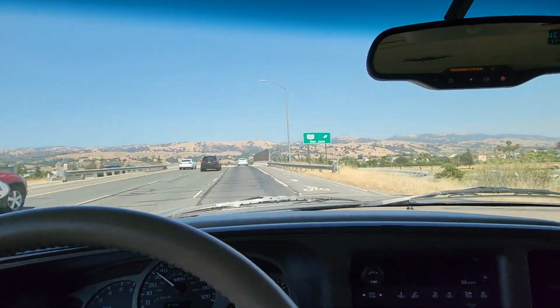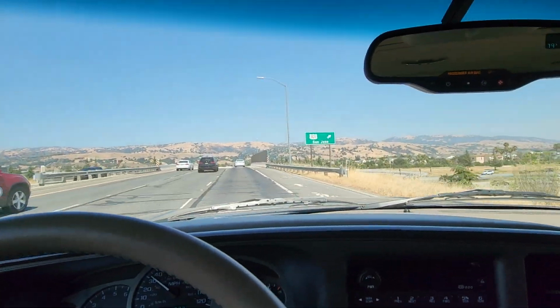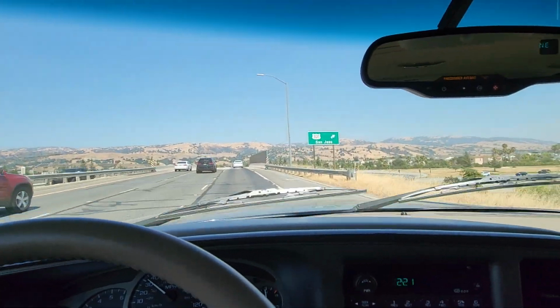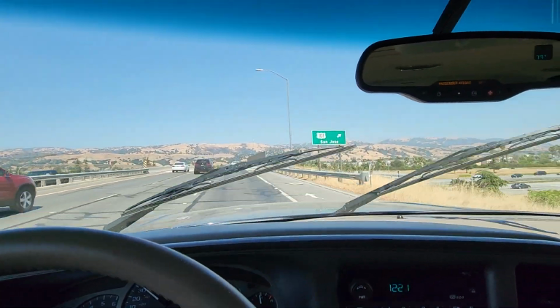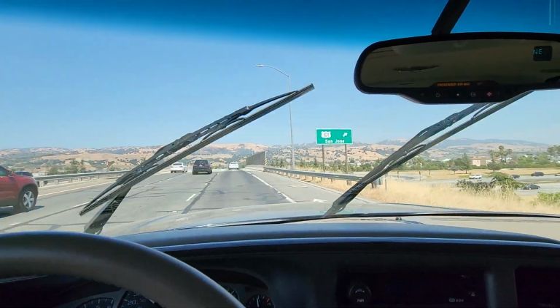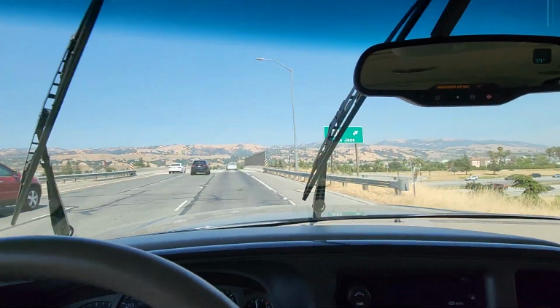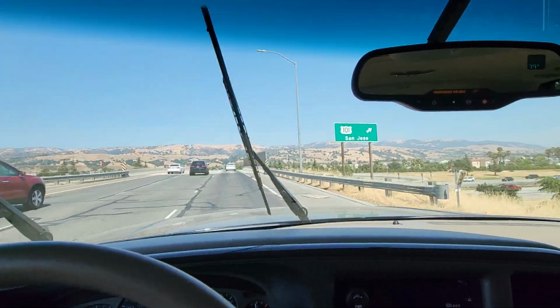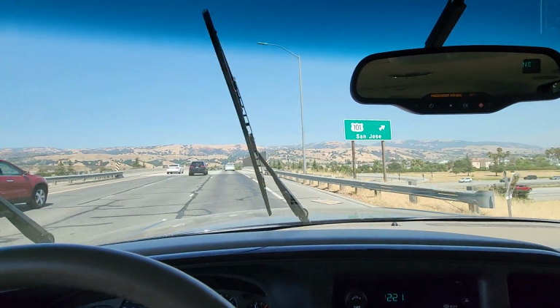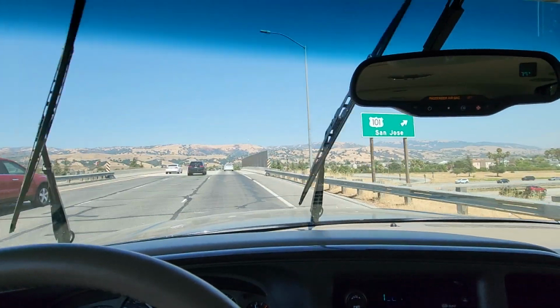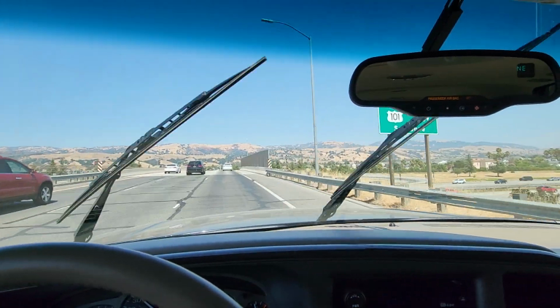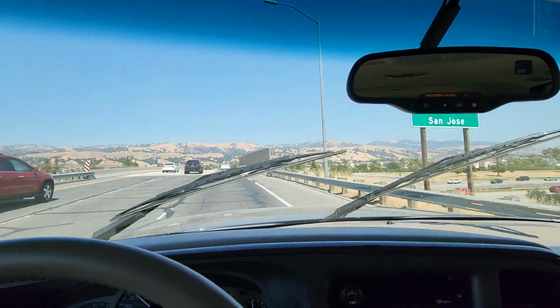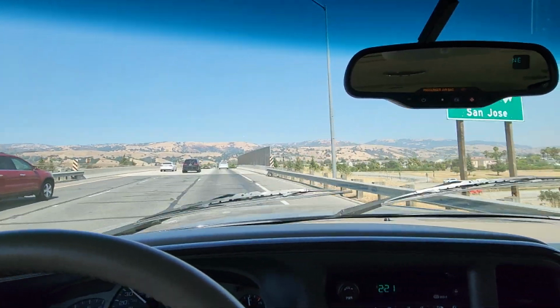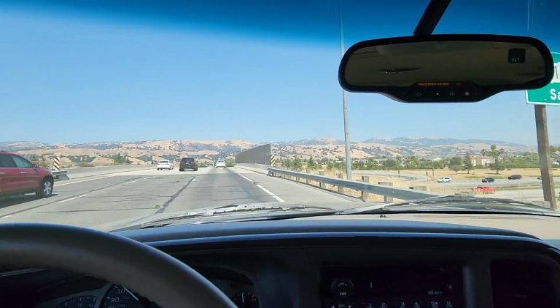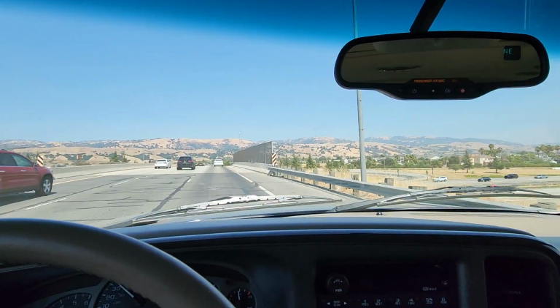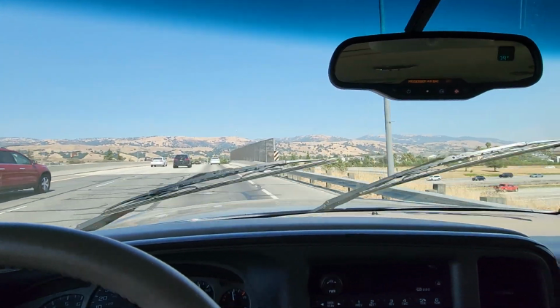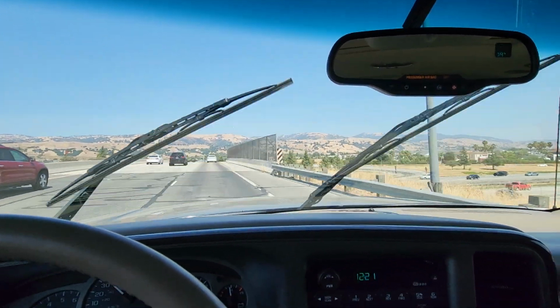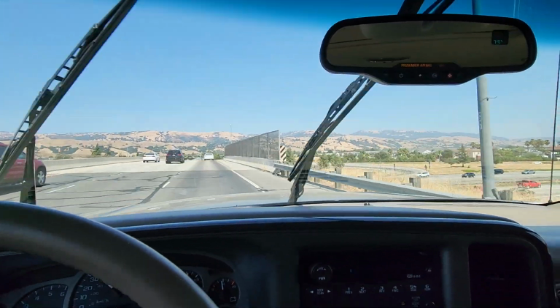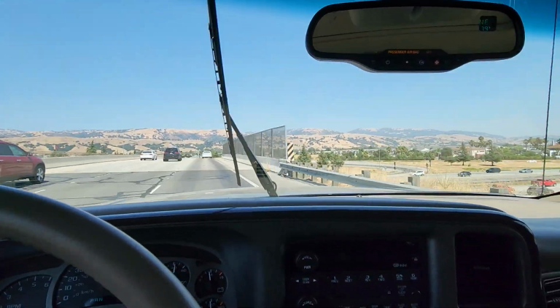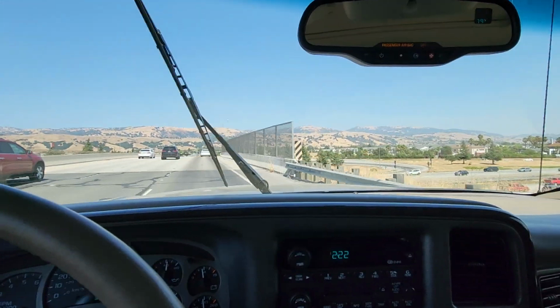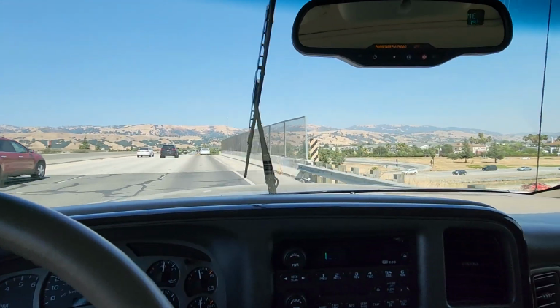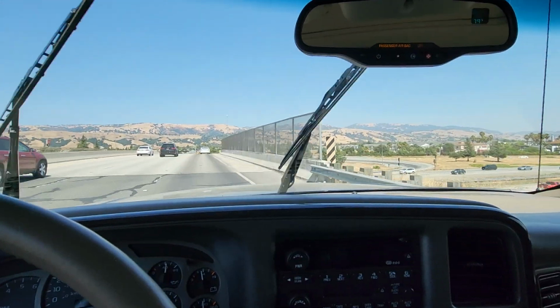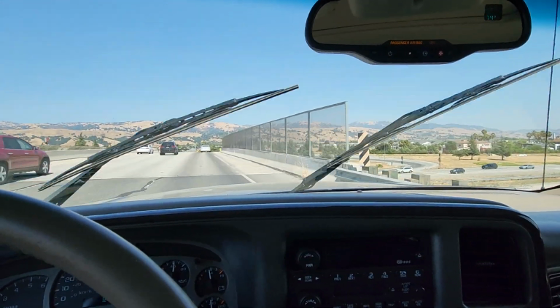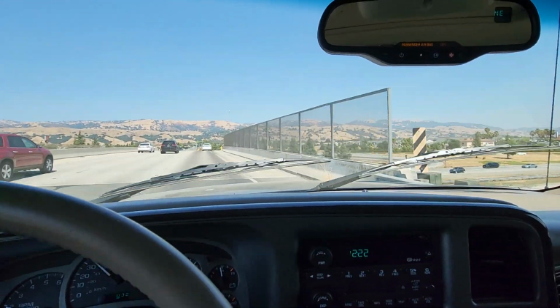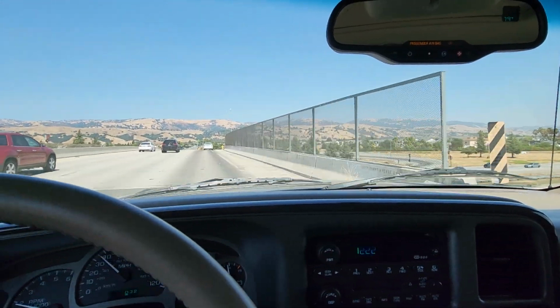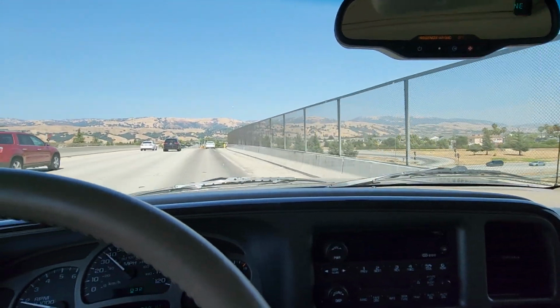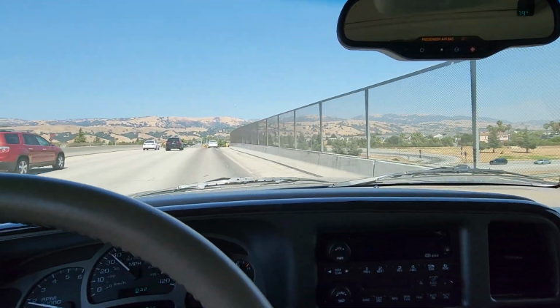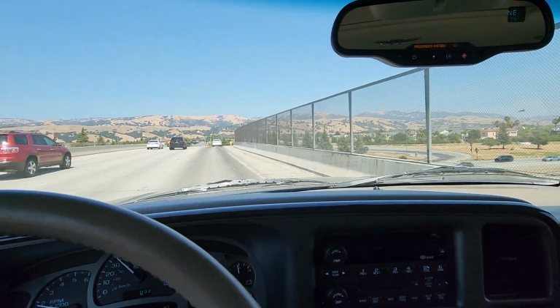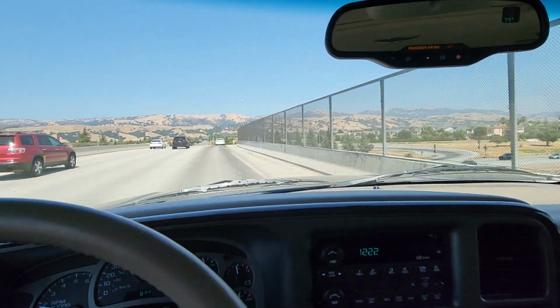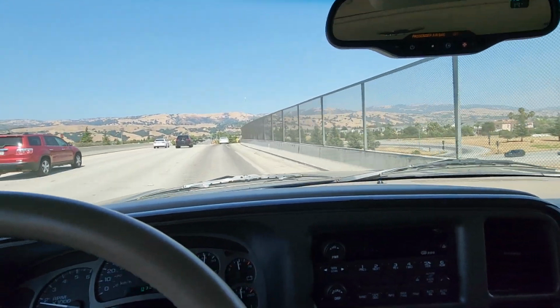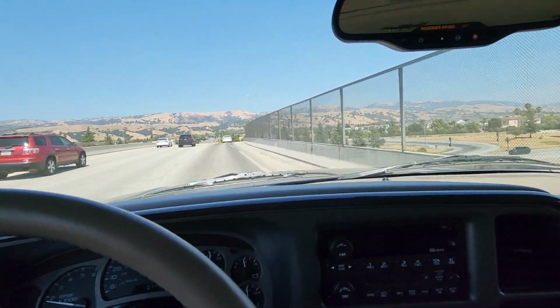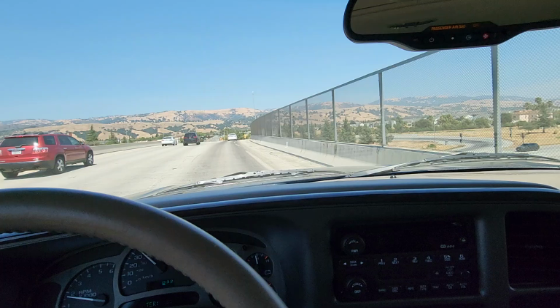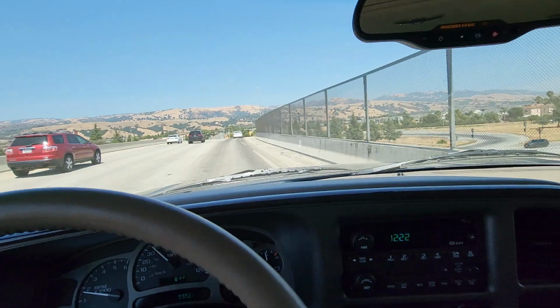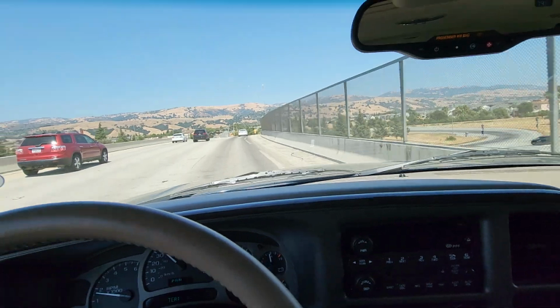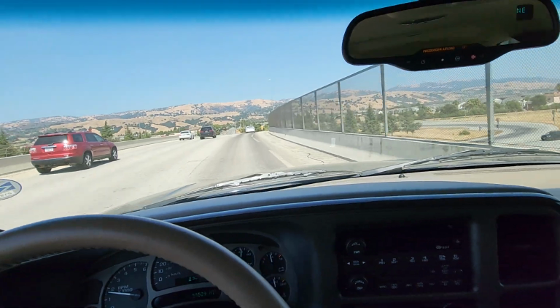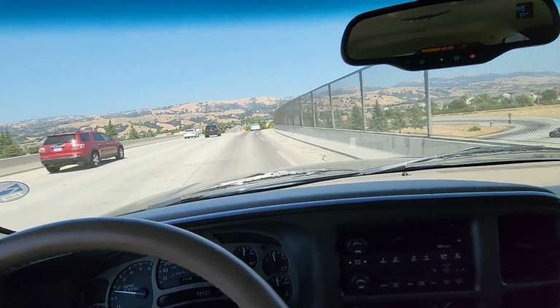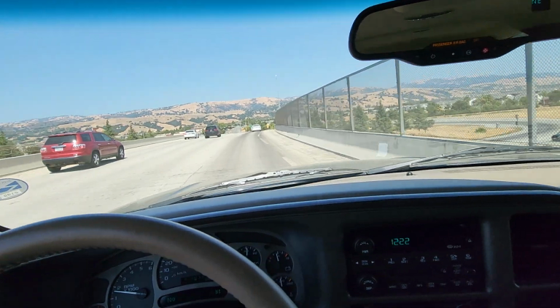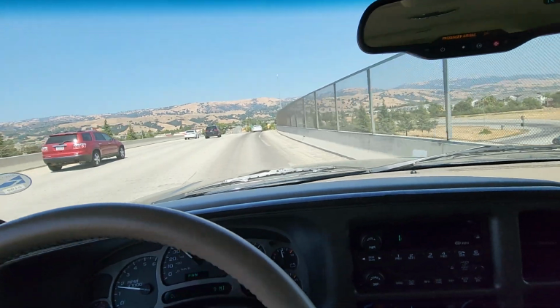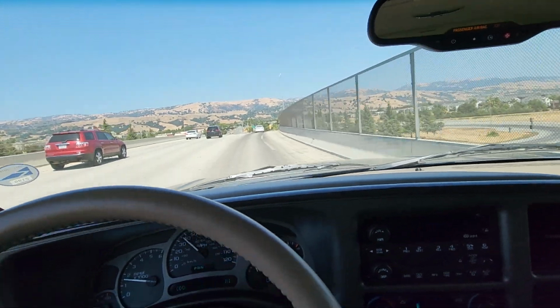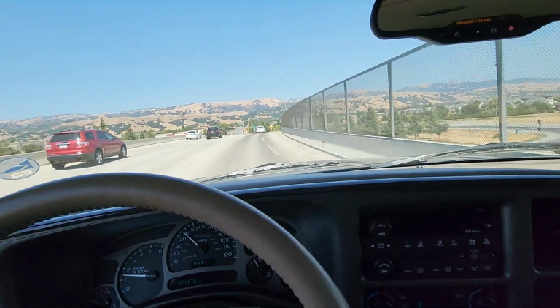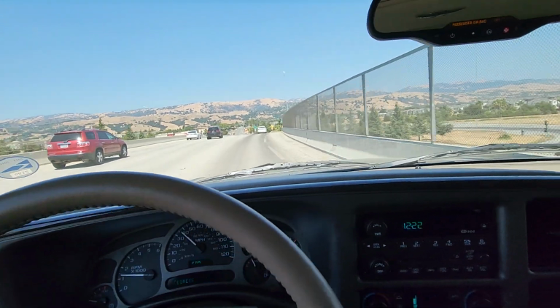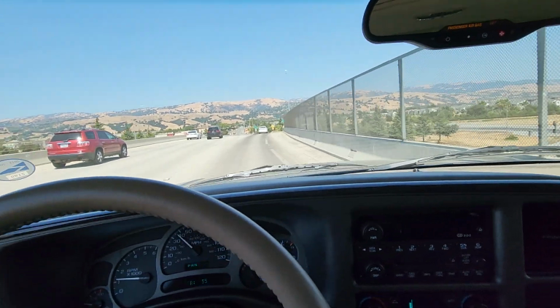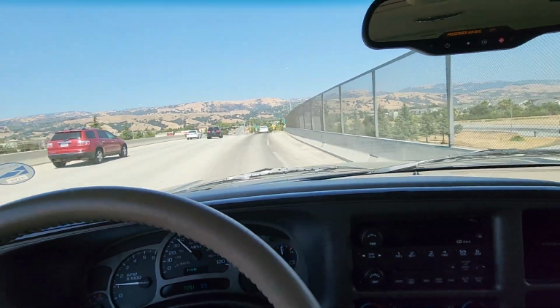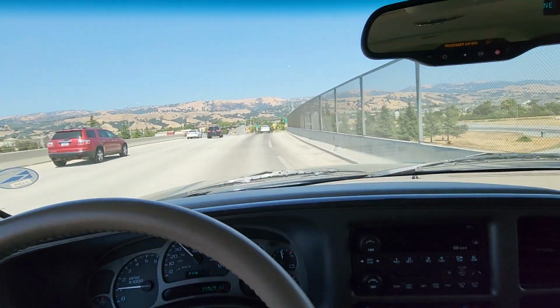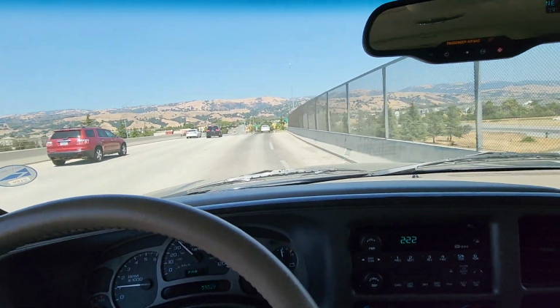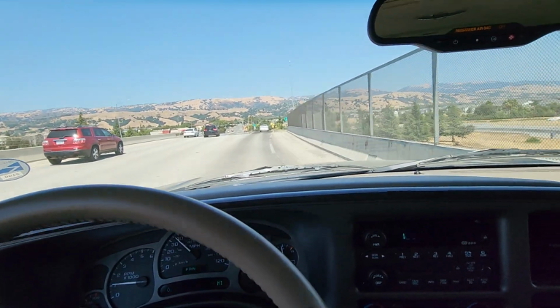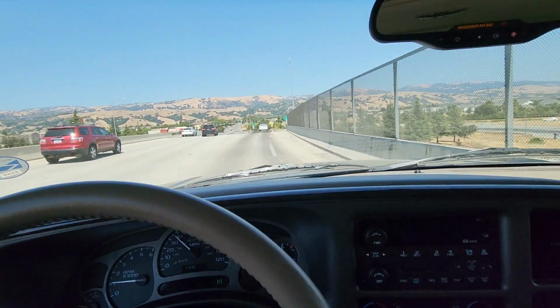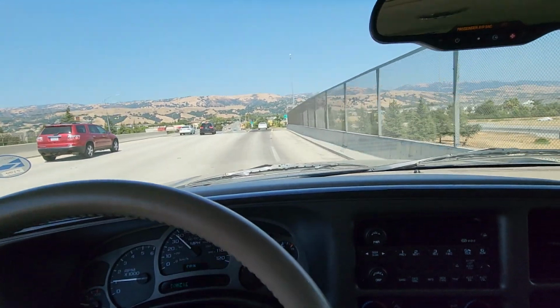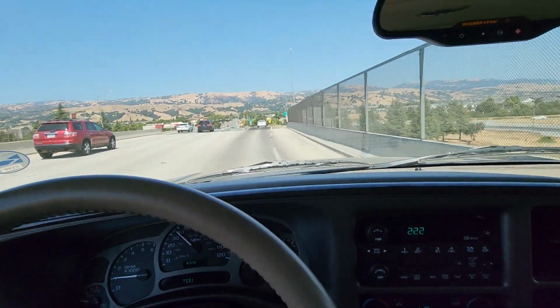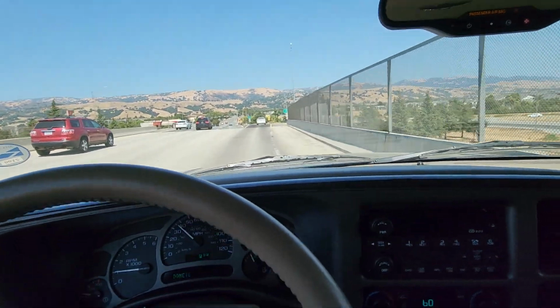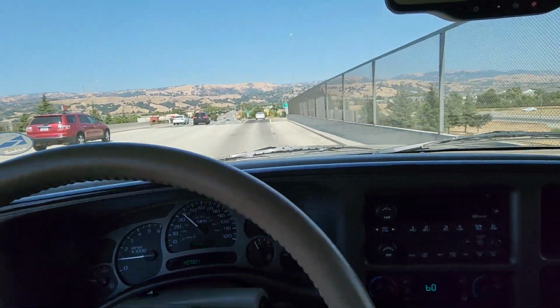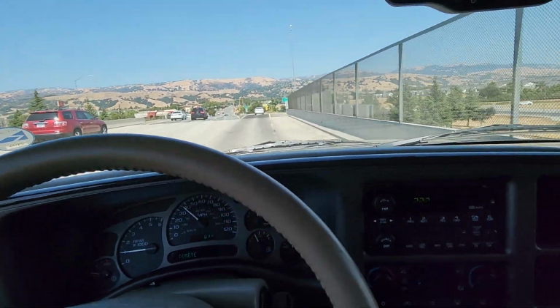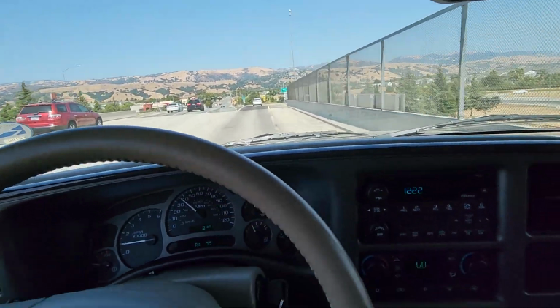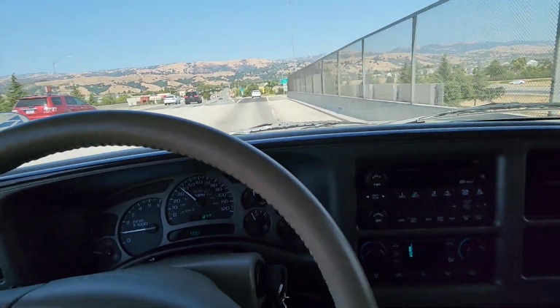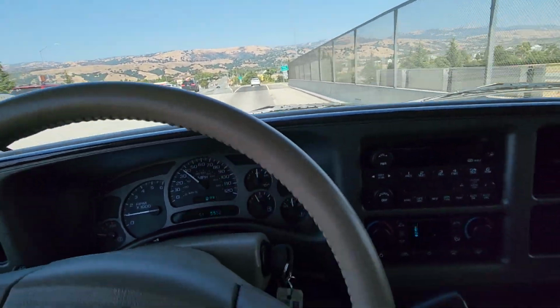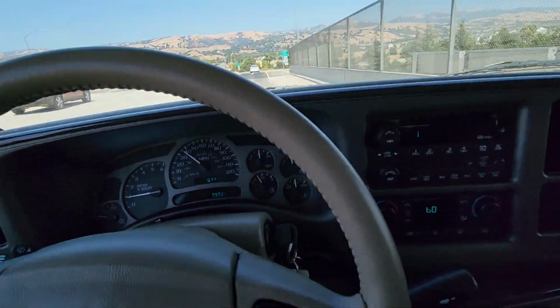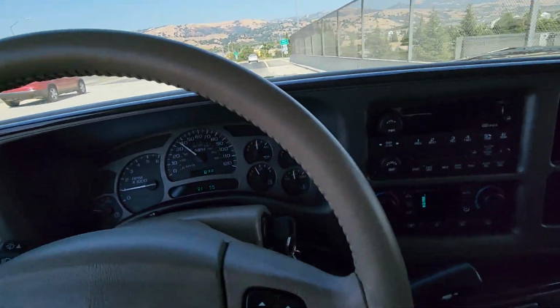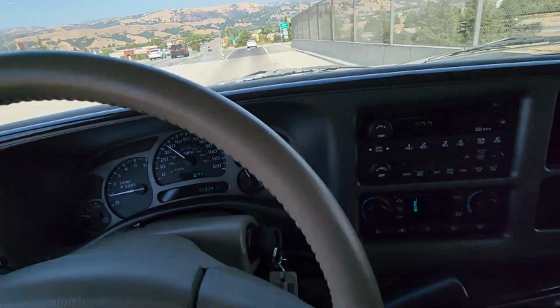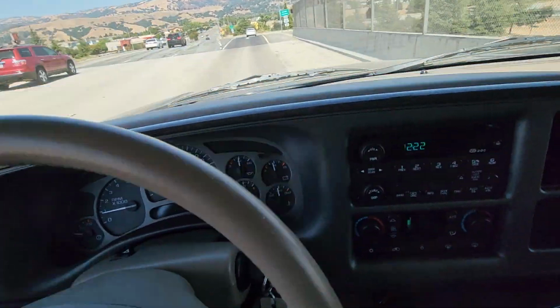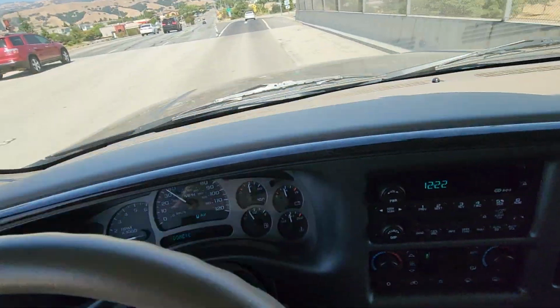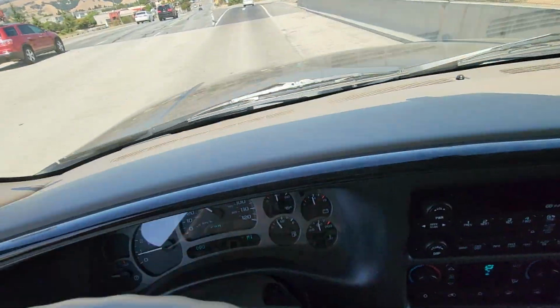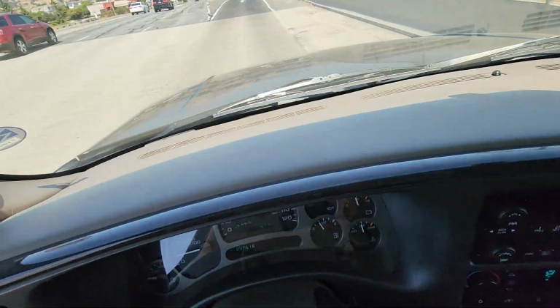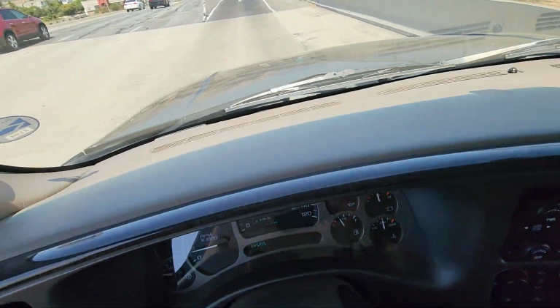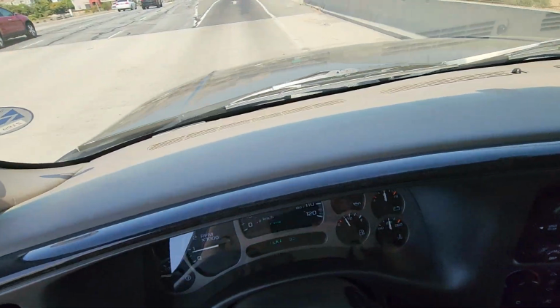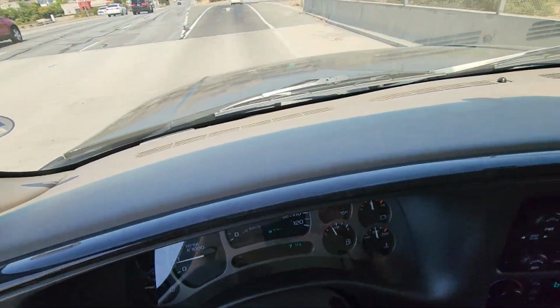All the wipers work. Horn works. Signals work. Everything works on this vehicle — it's in fantastic condition.